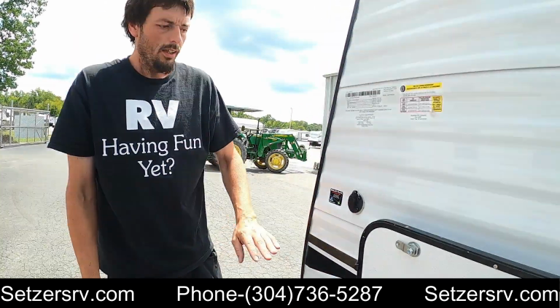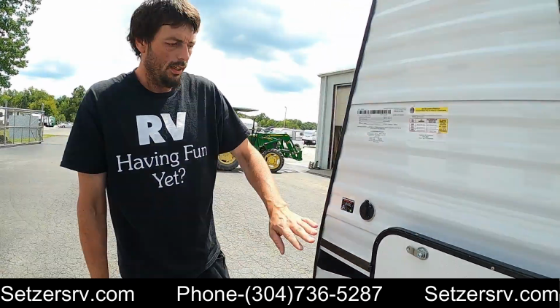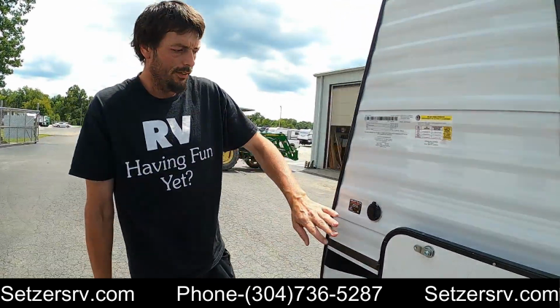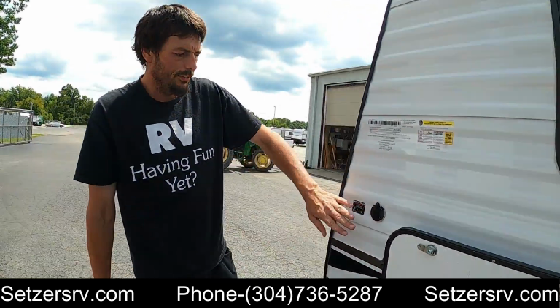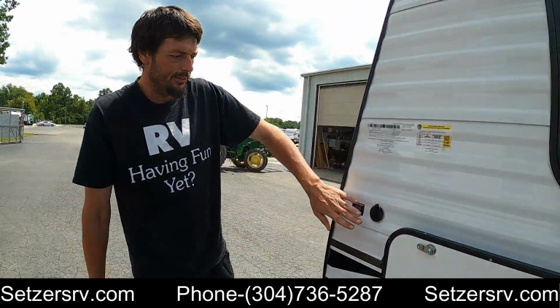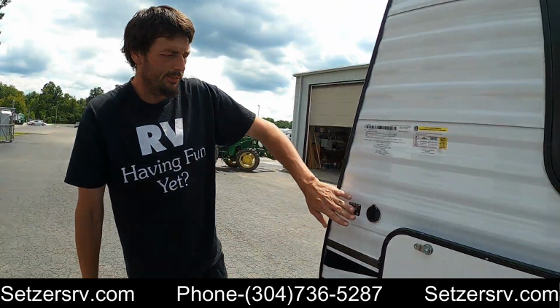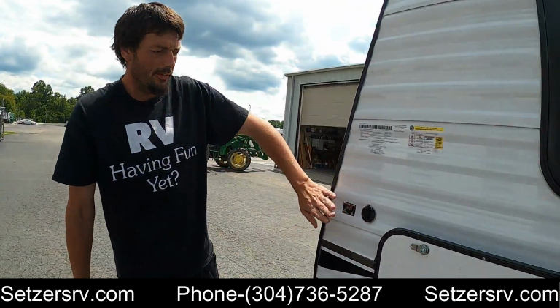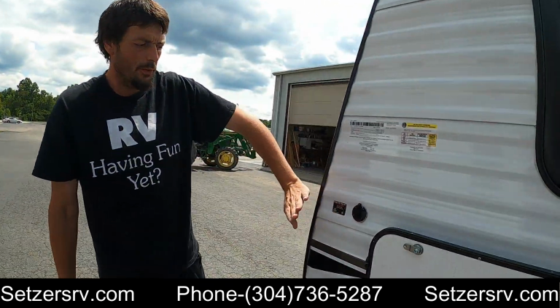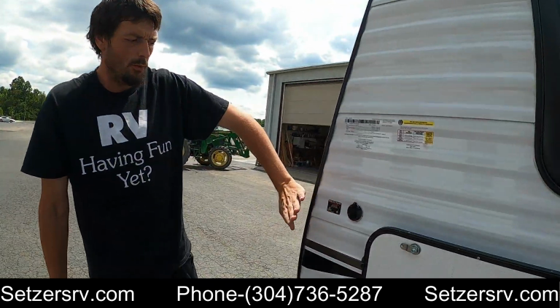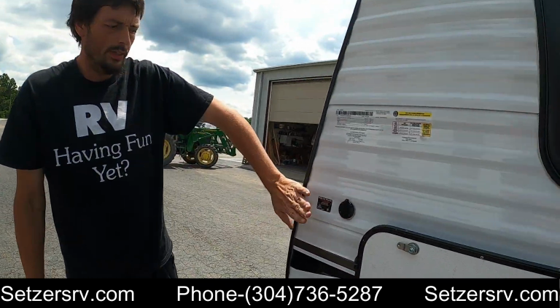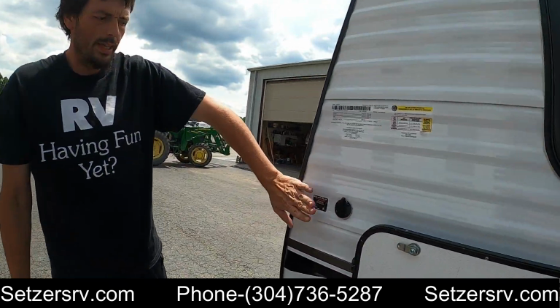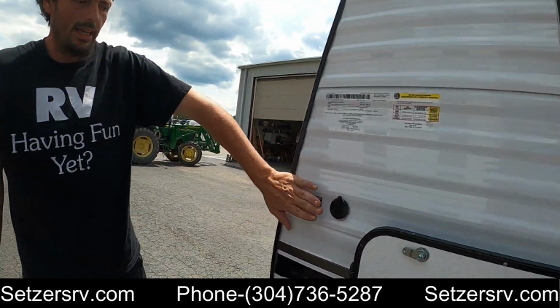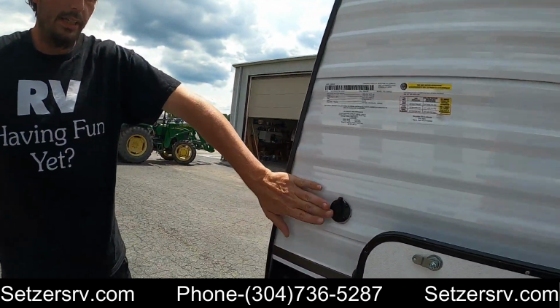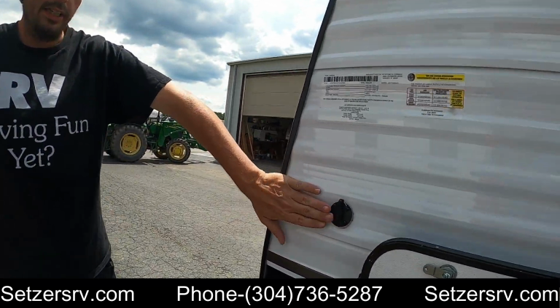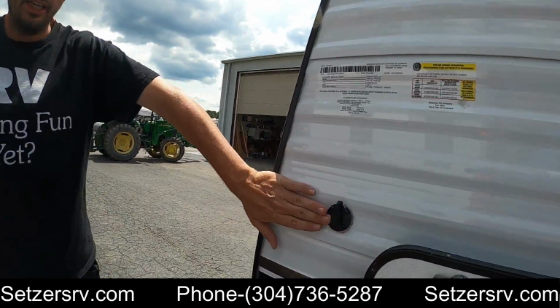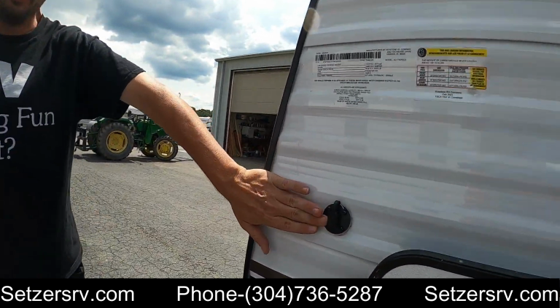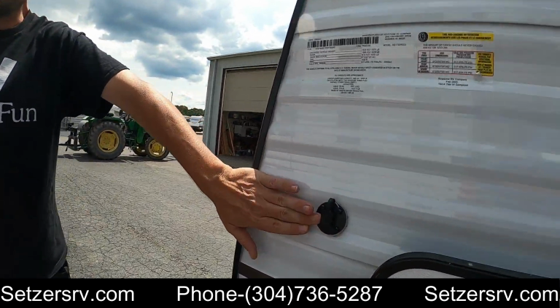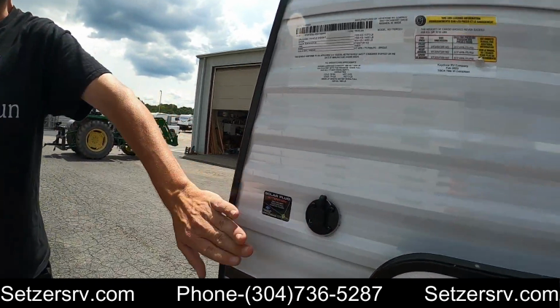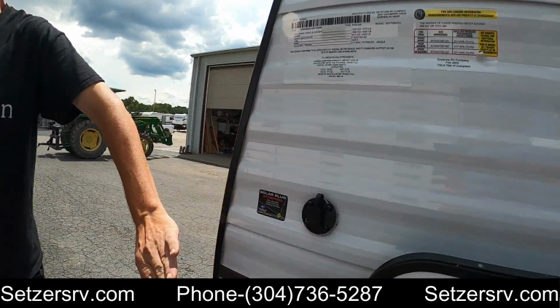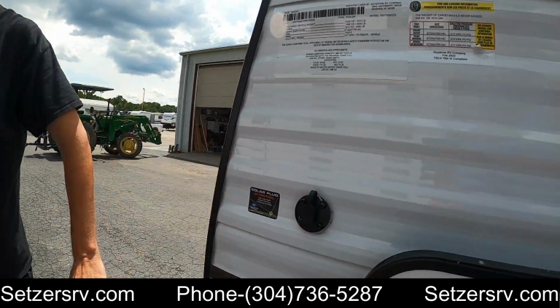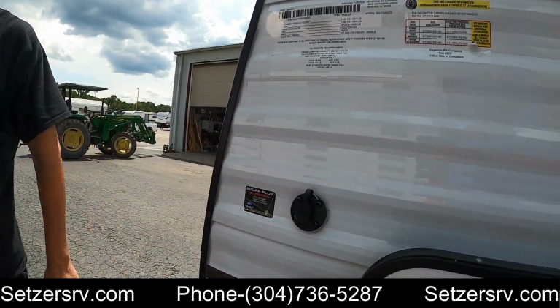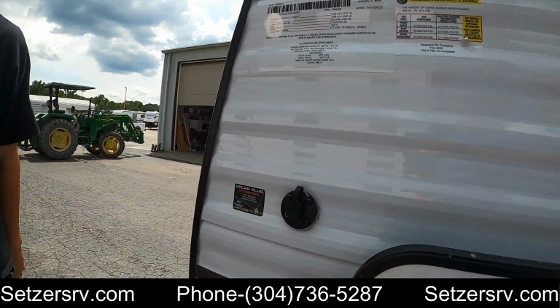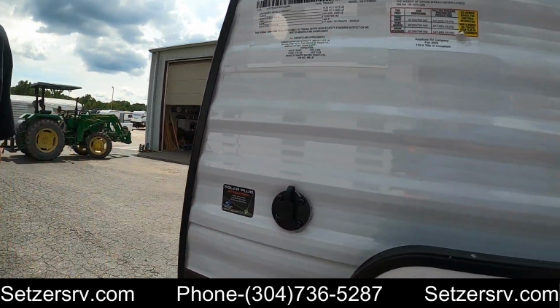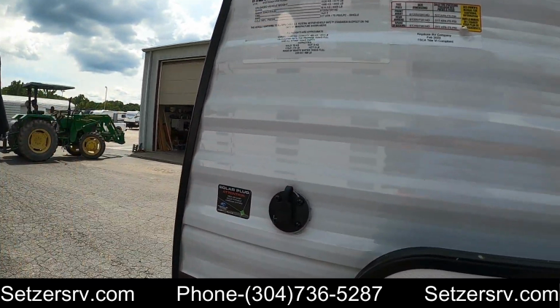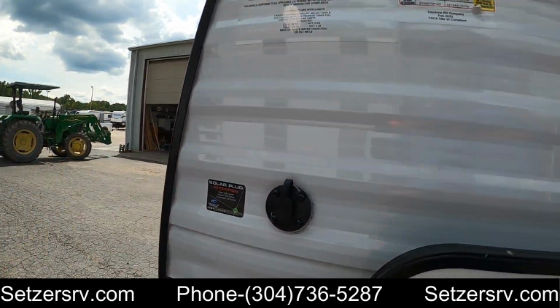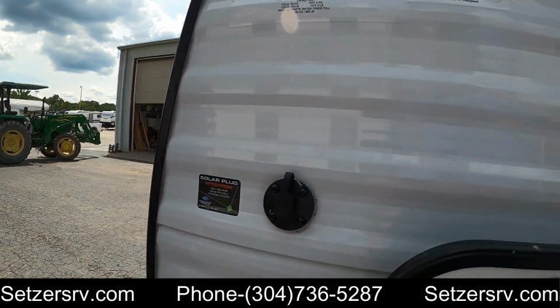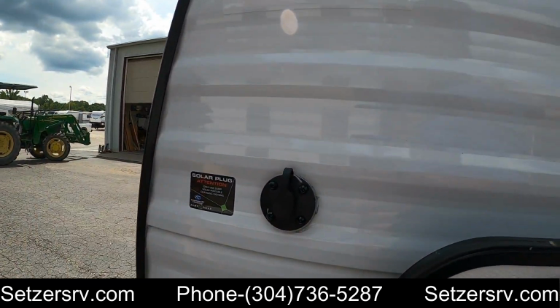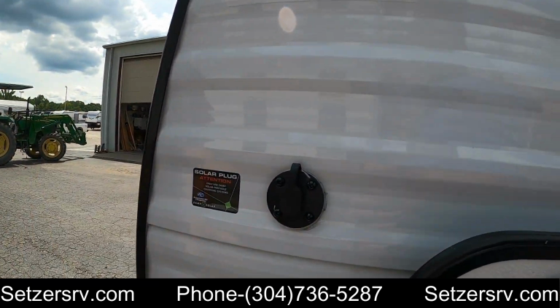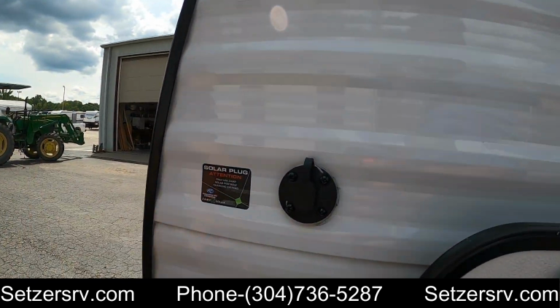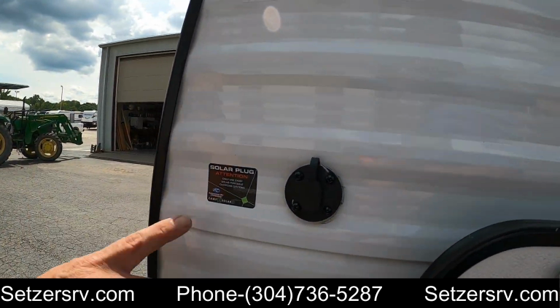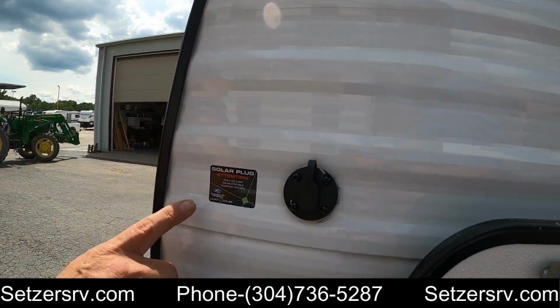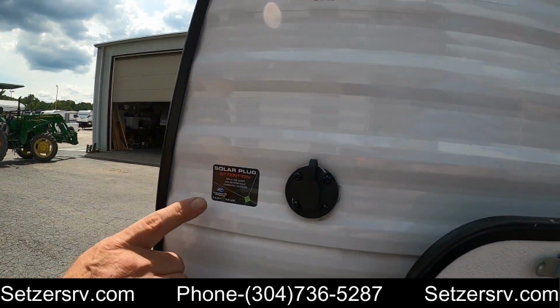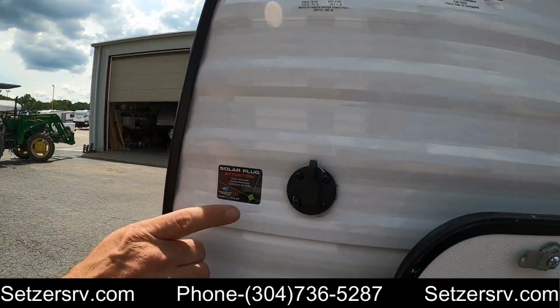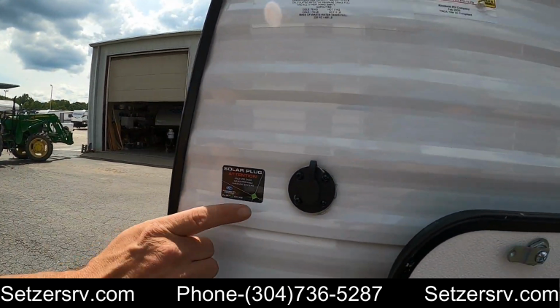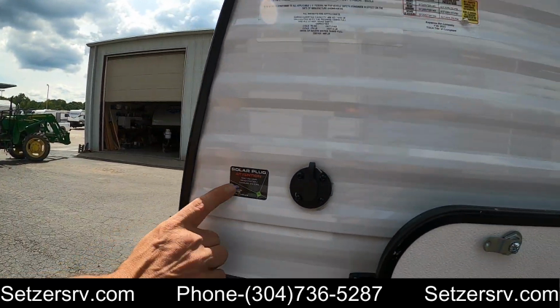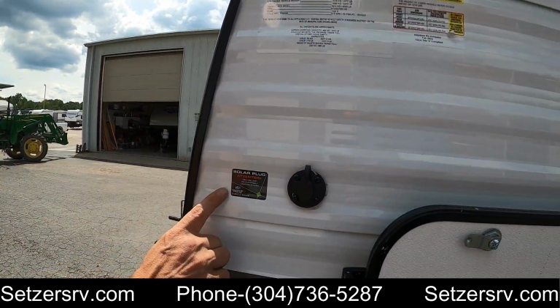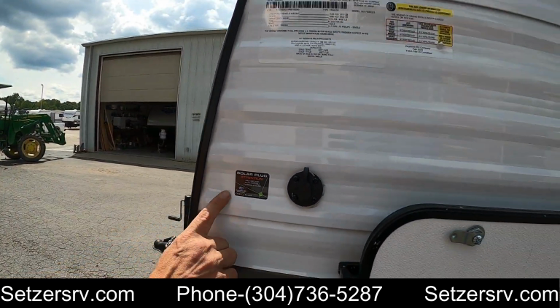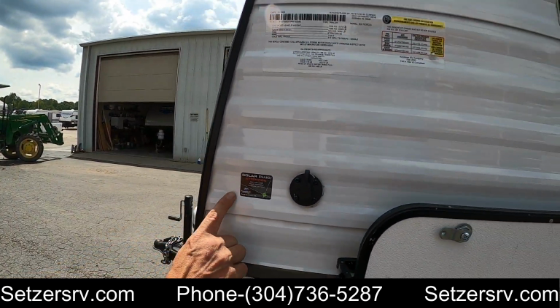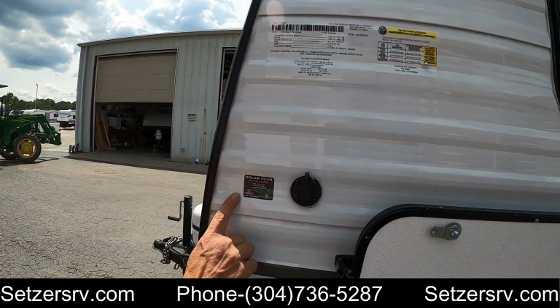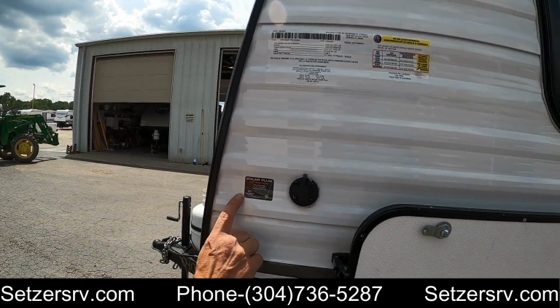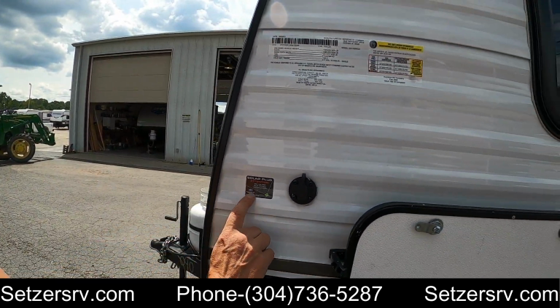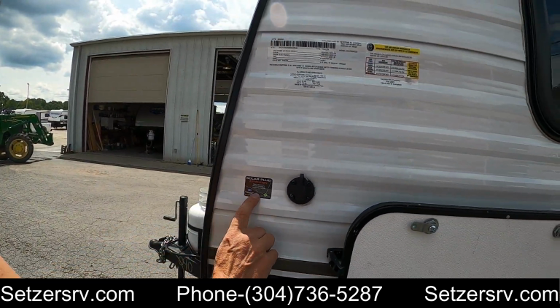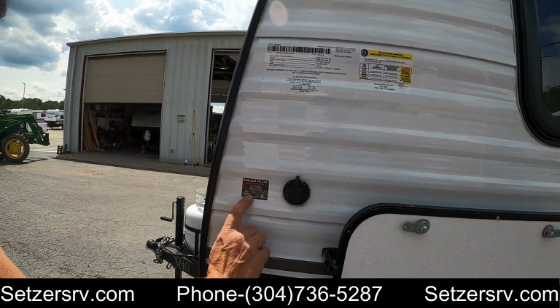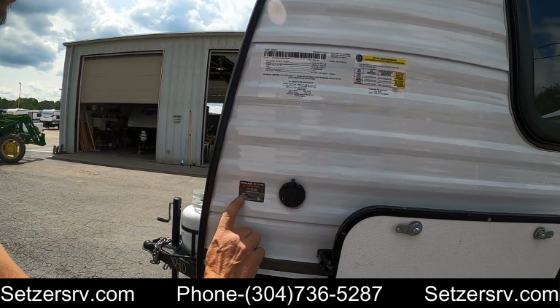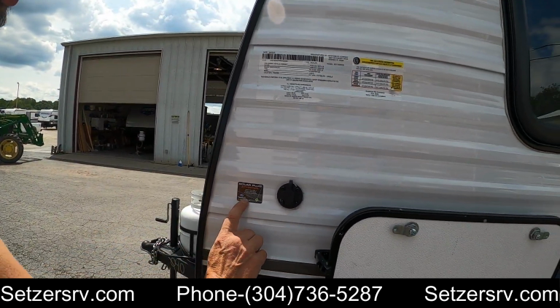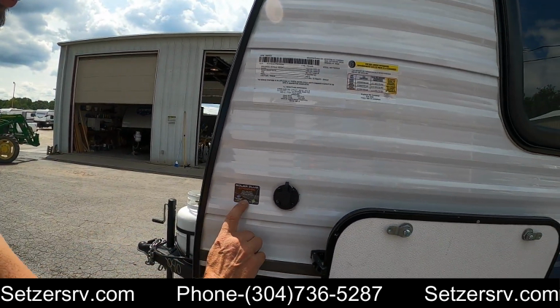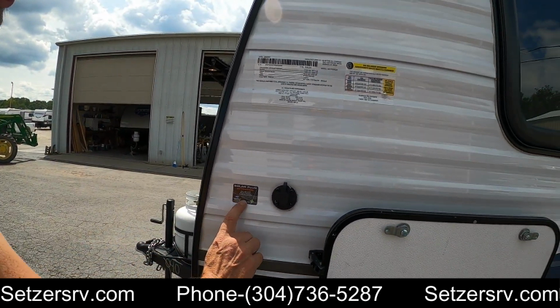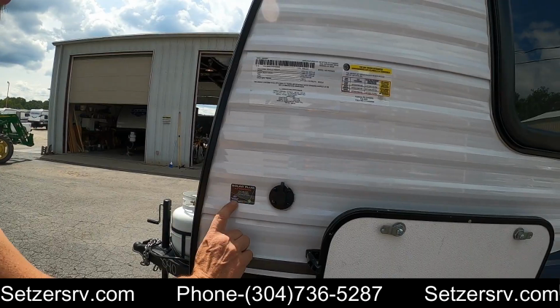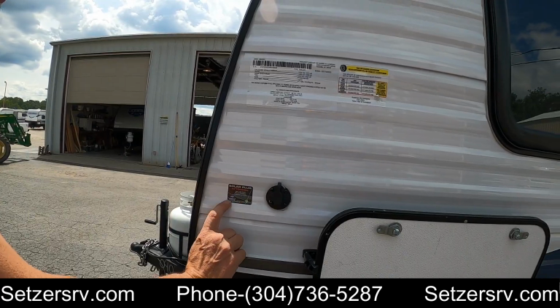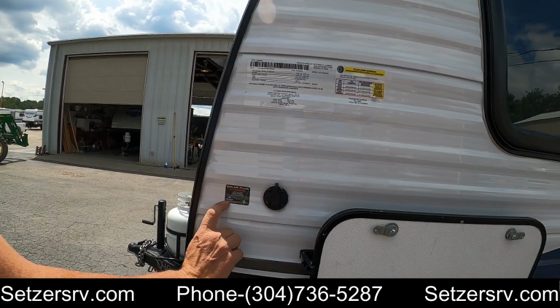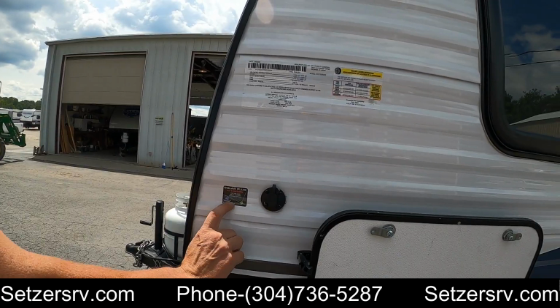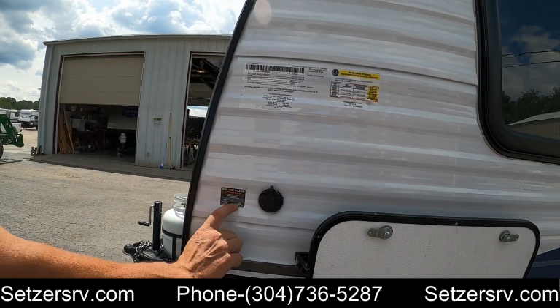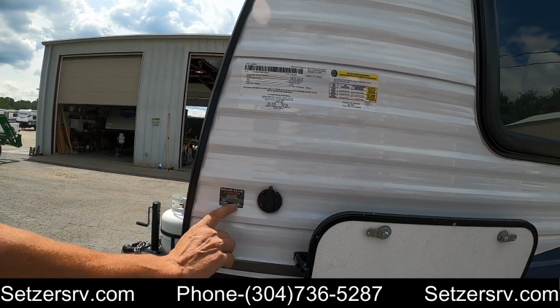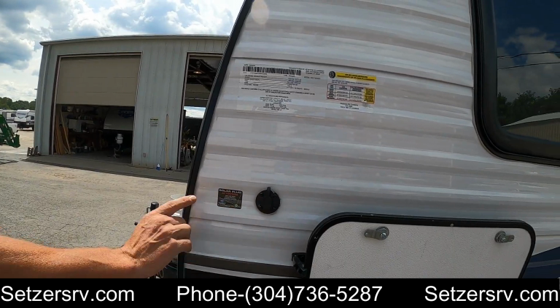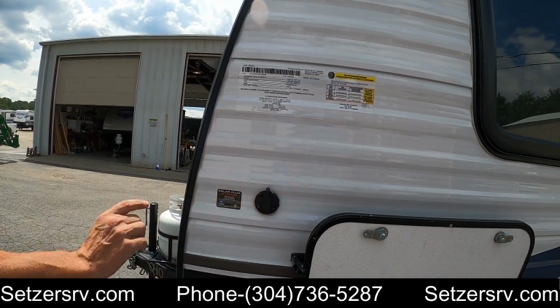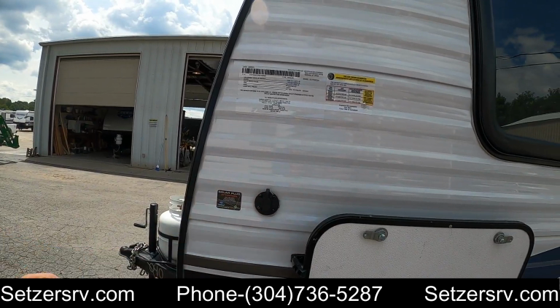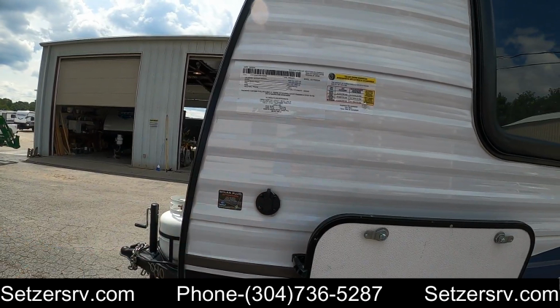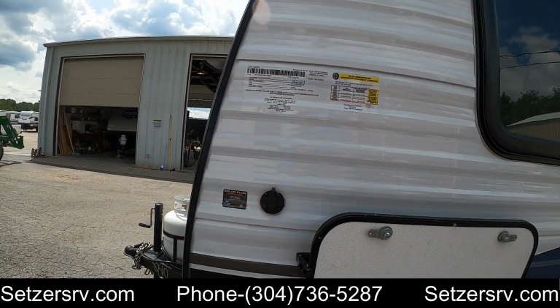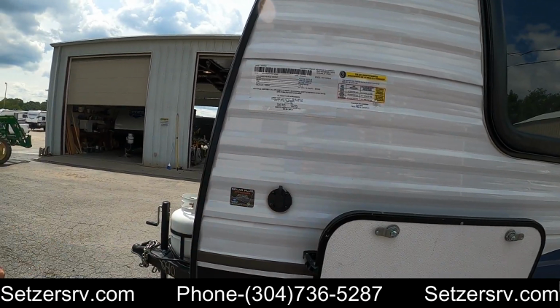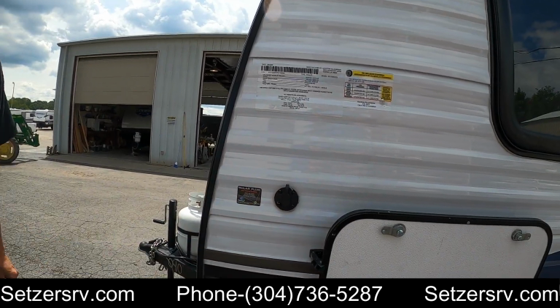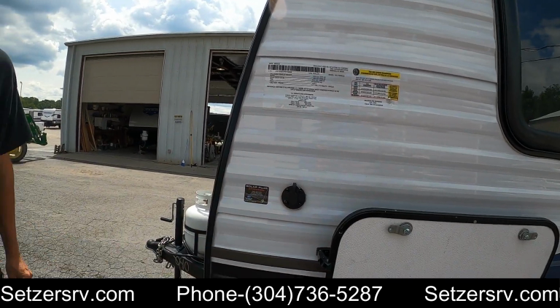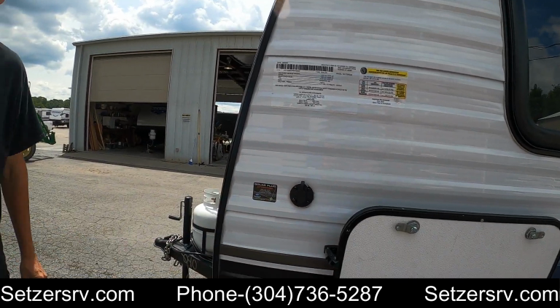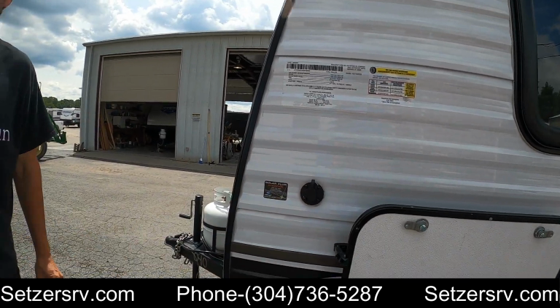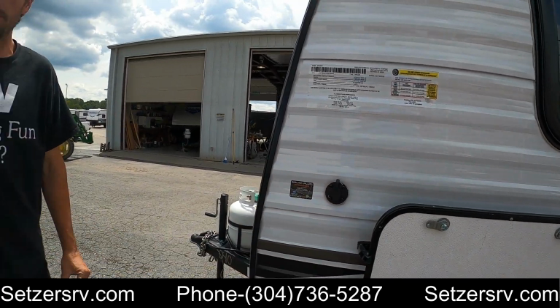On the other side of the pass-through cargo, that switch is for the solar panel only. If you want to add an extra solar panel, be cautious — you want to use a specific type.